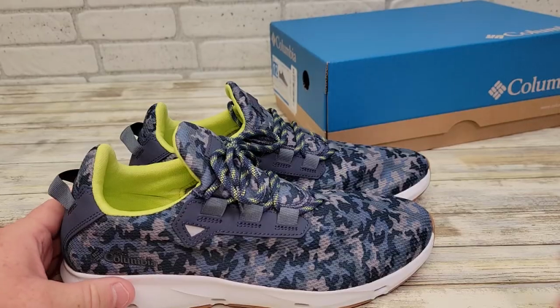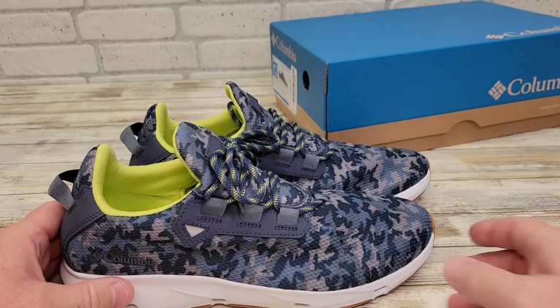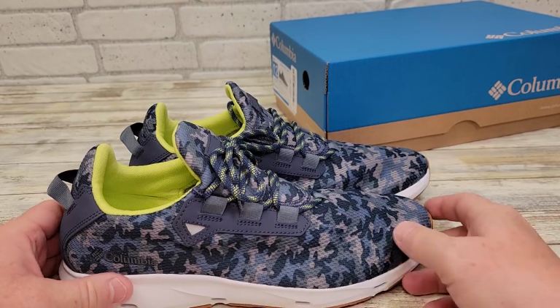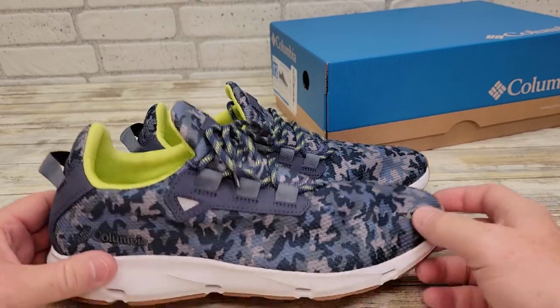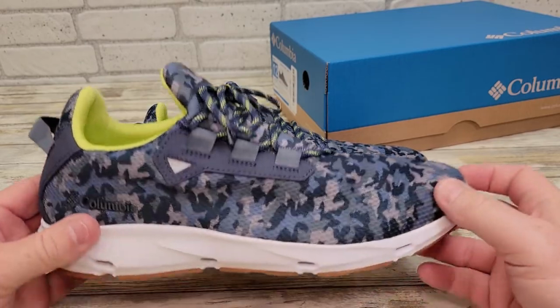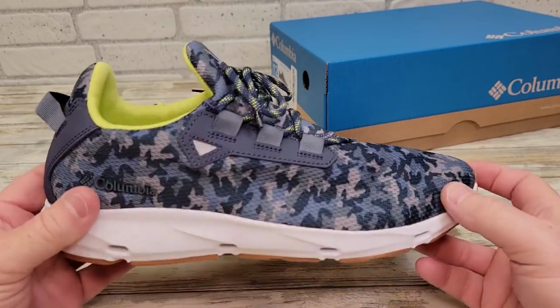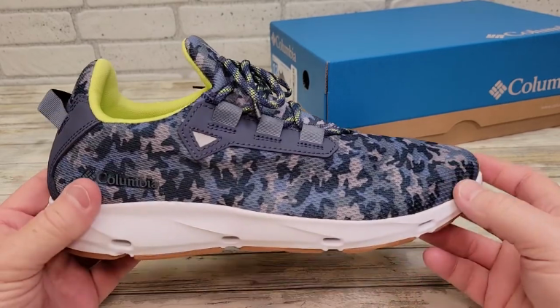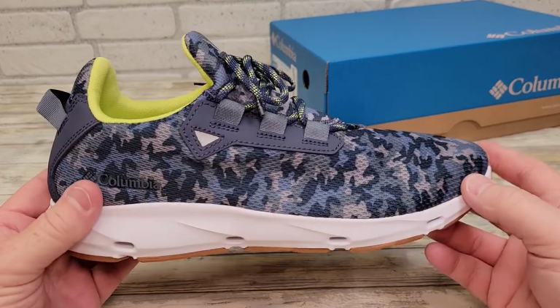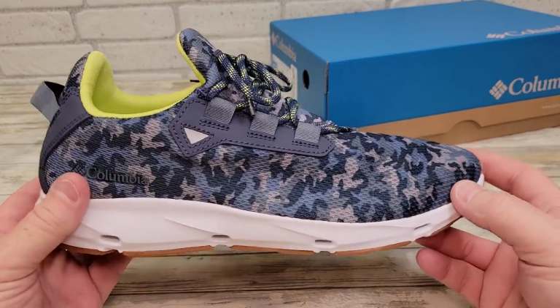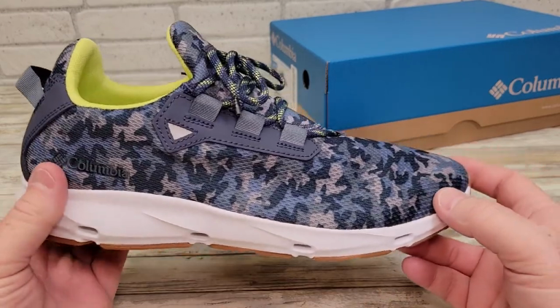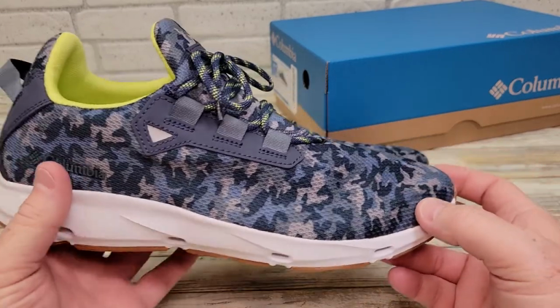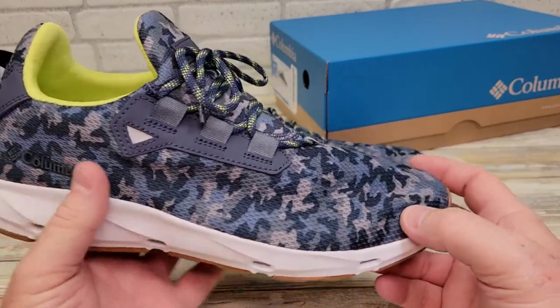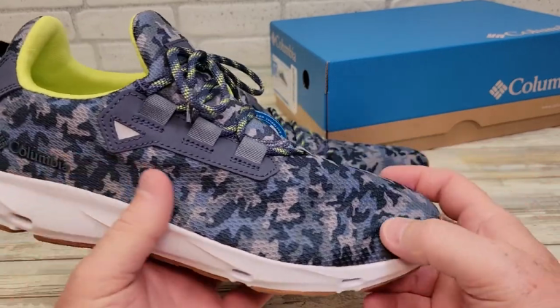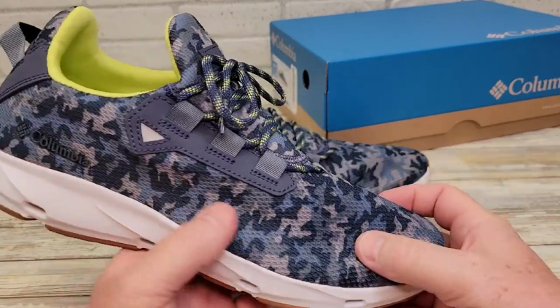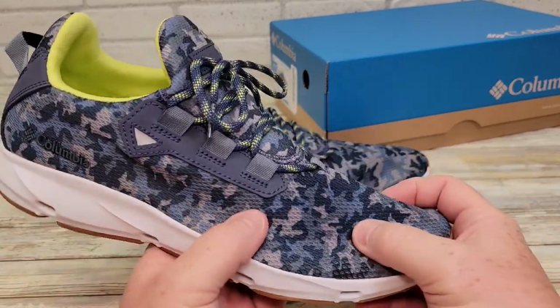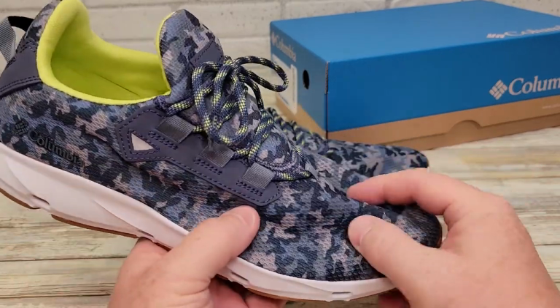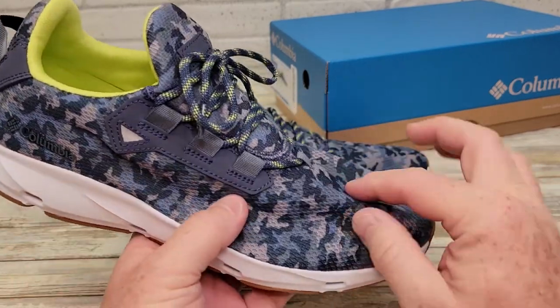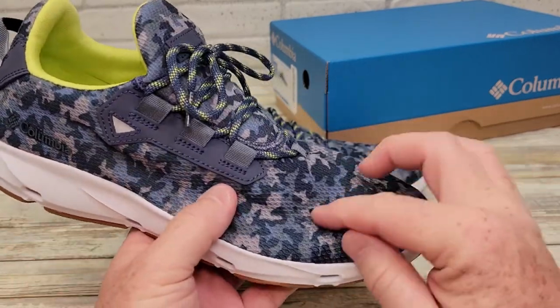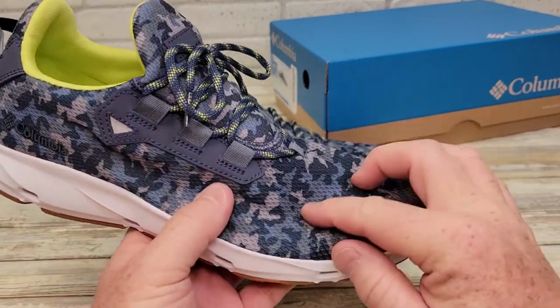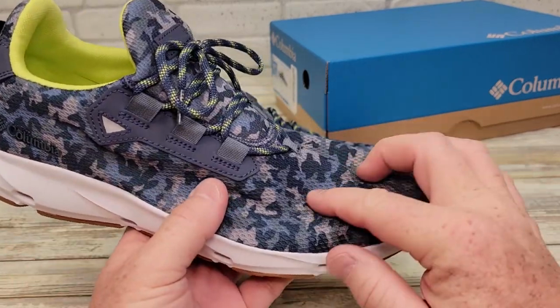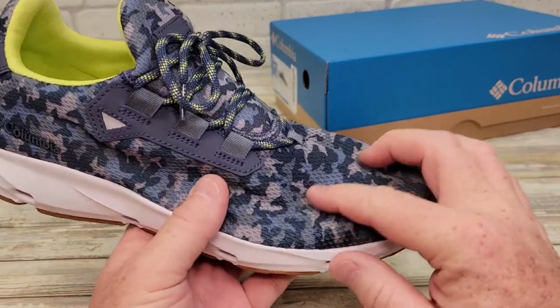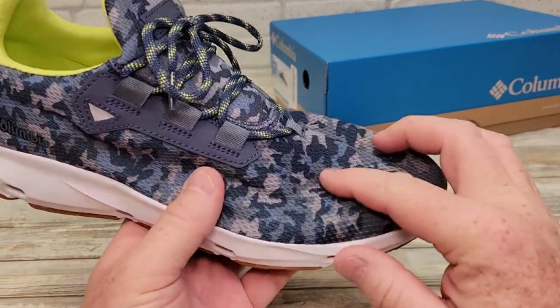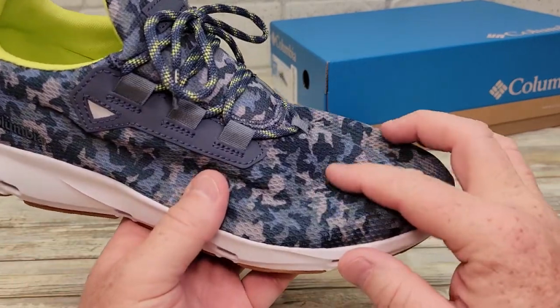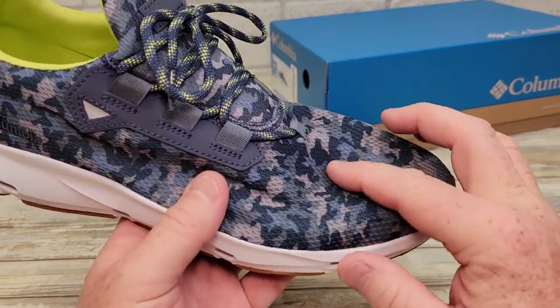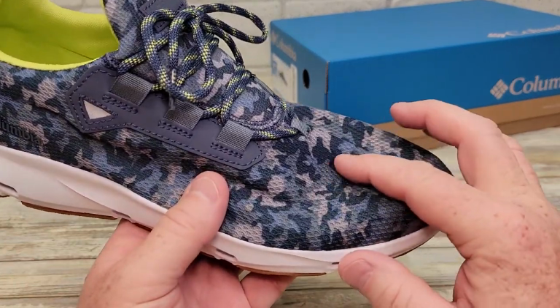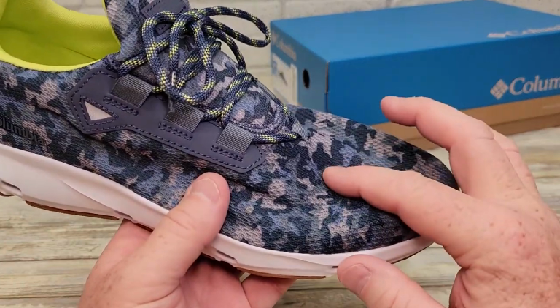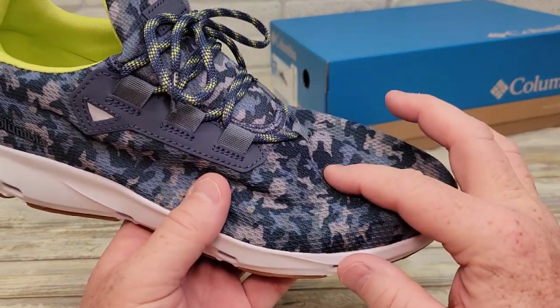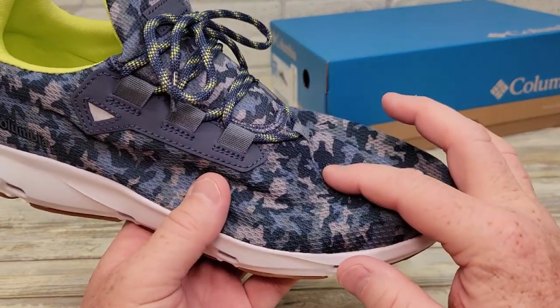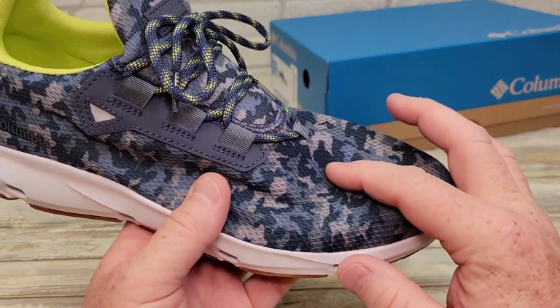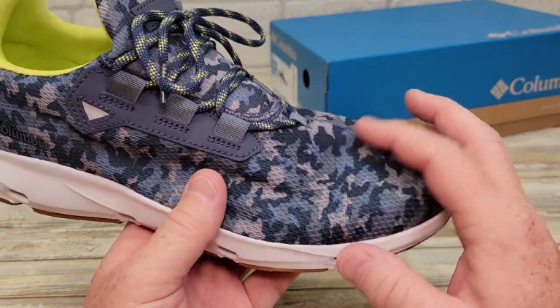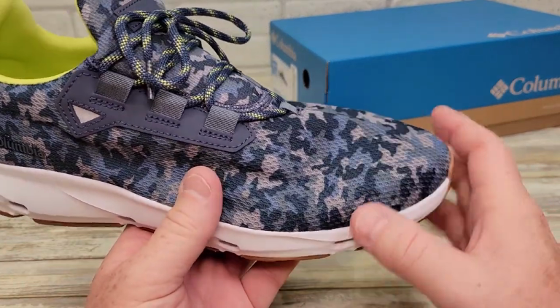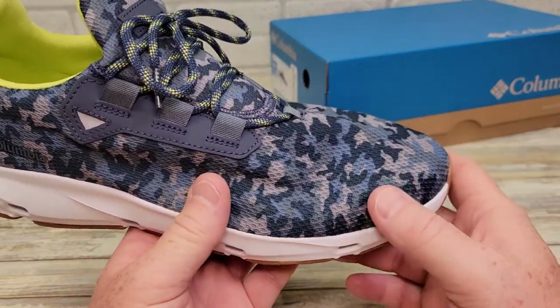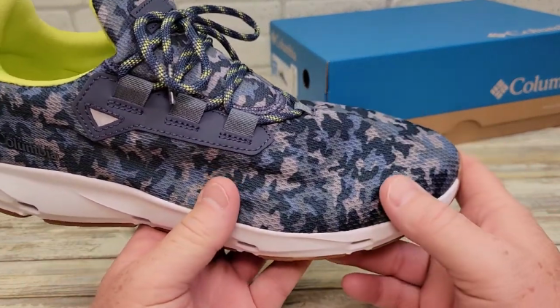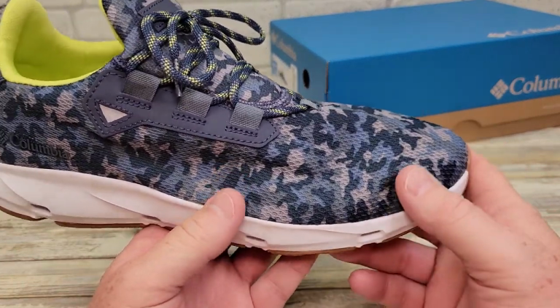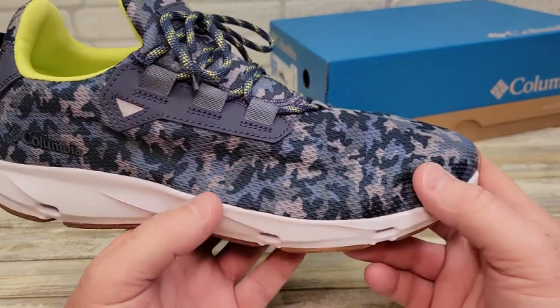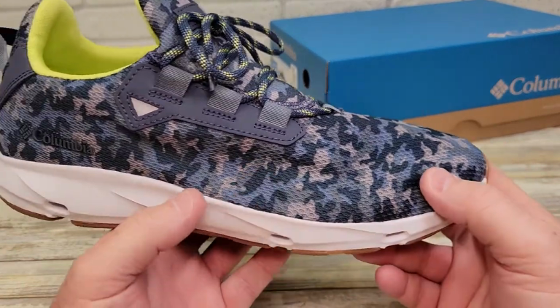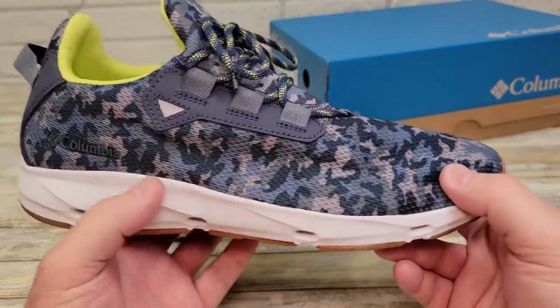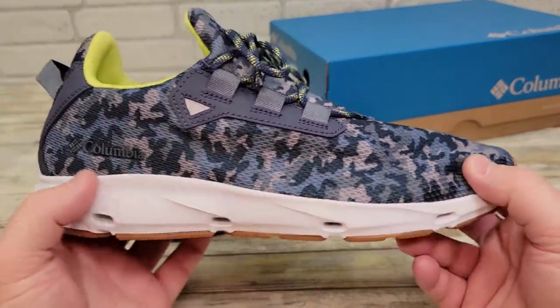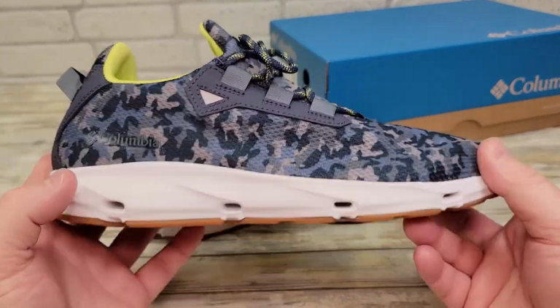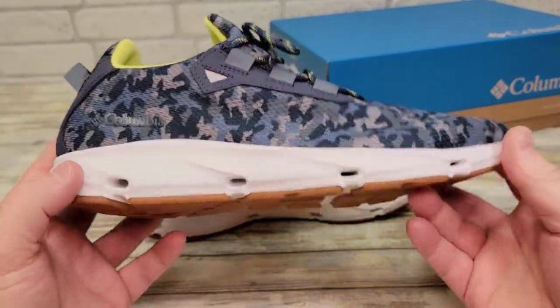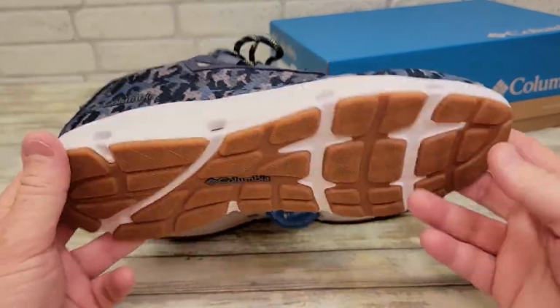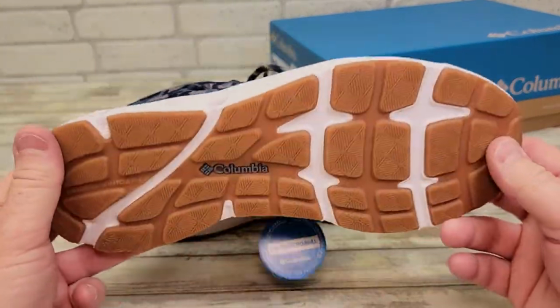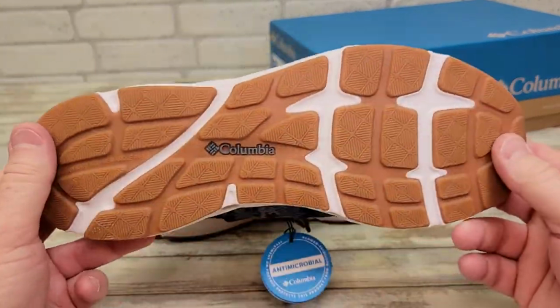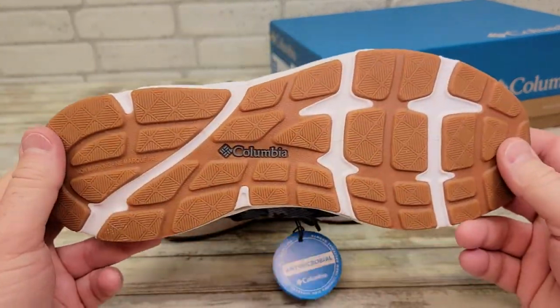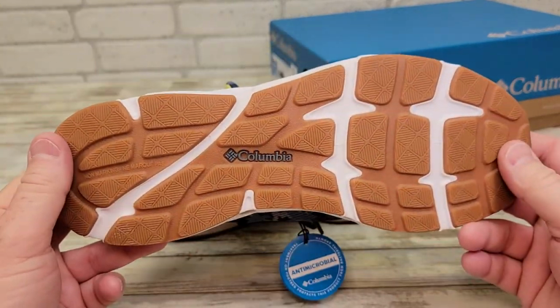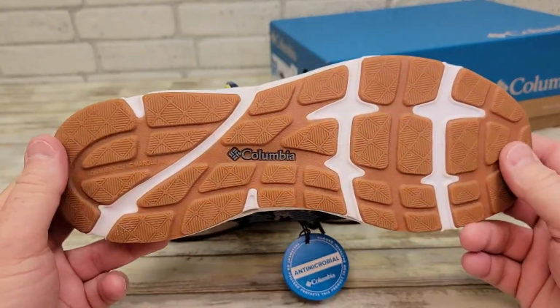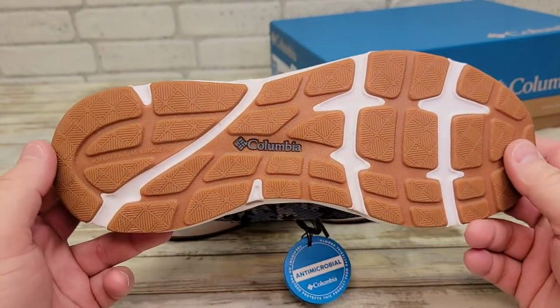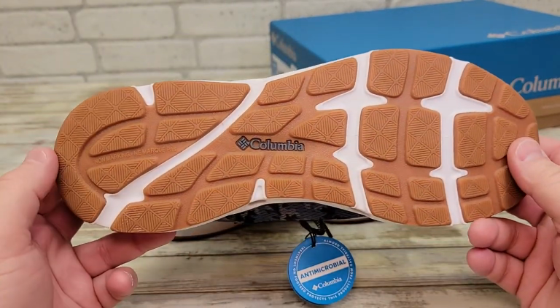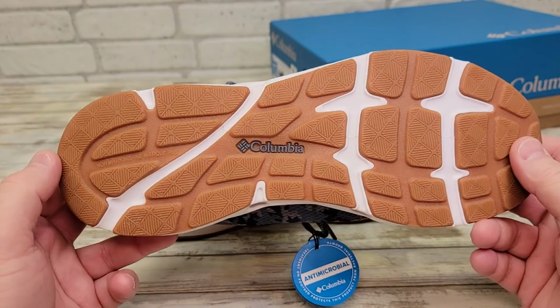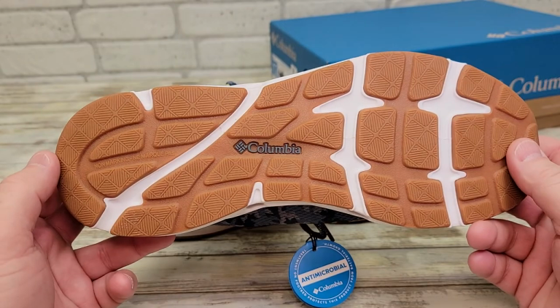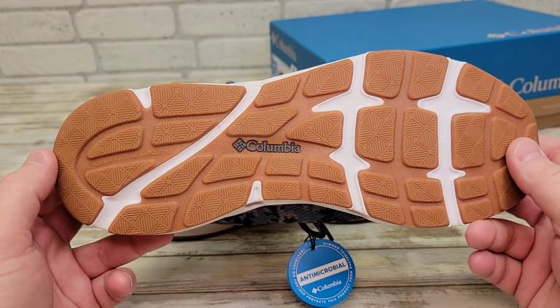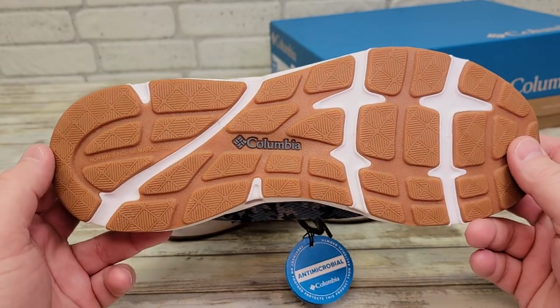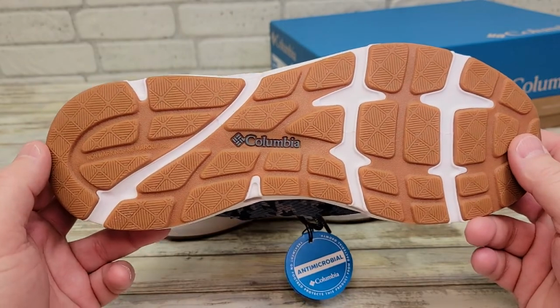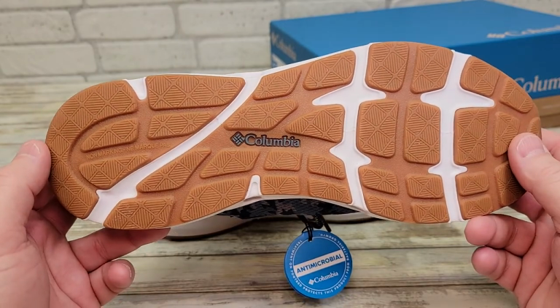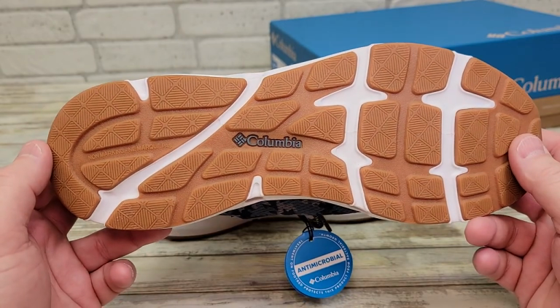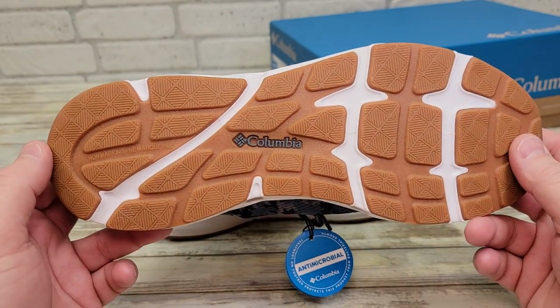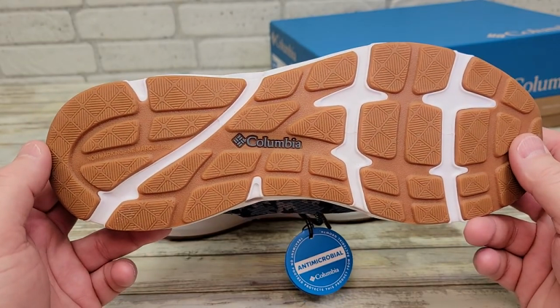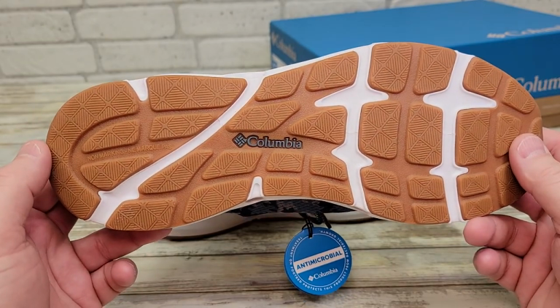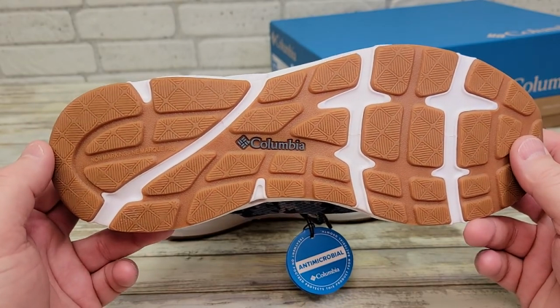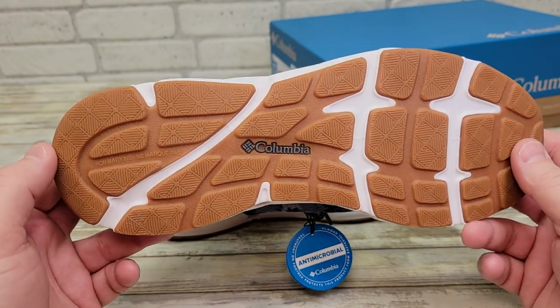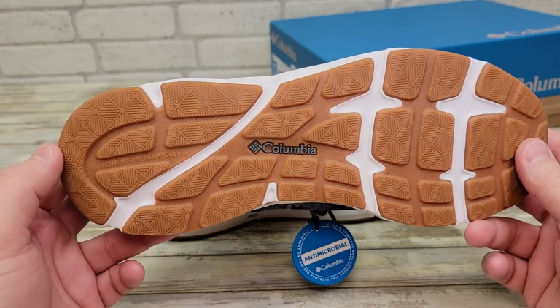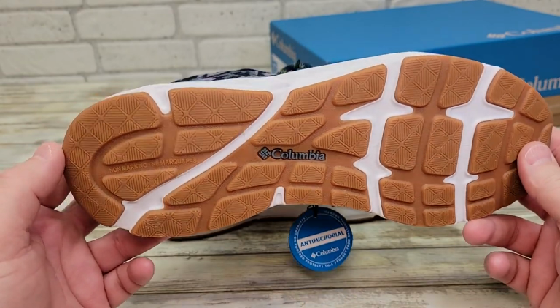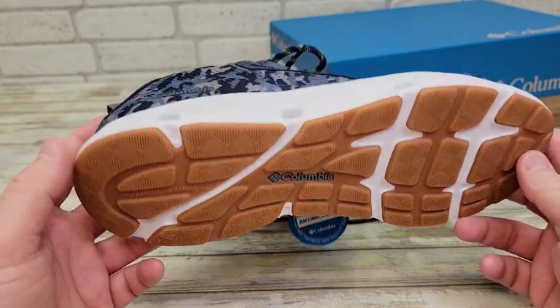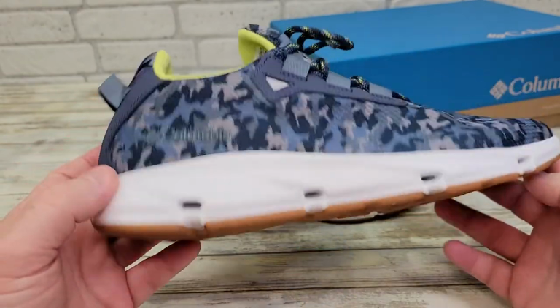The first thing you'll notice about these is it's got a stretchy material that breathes. There's what the bottom of the sole looks like.